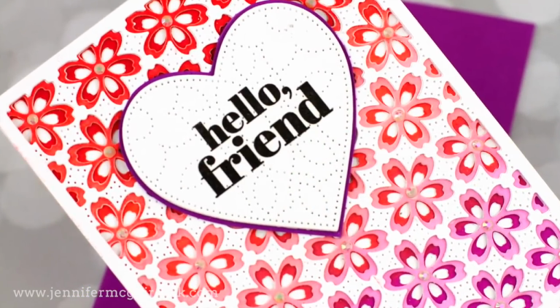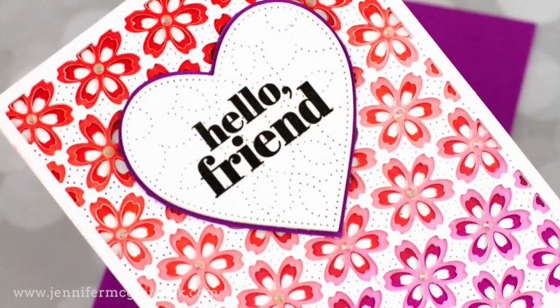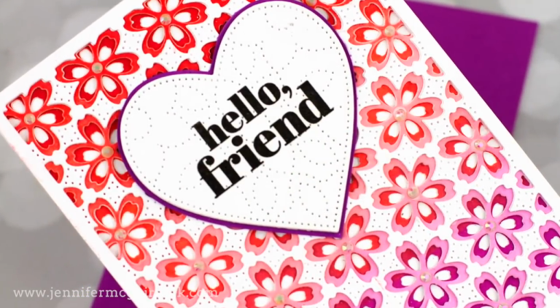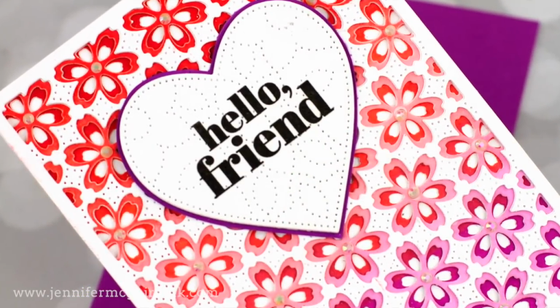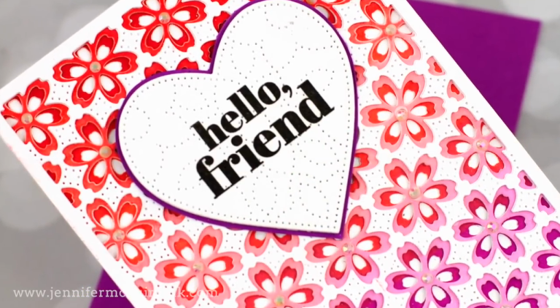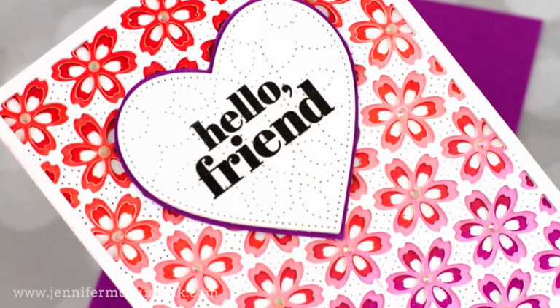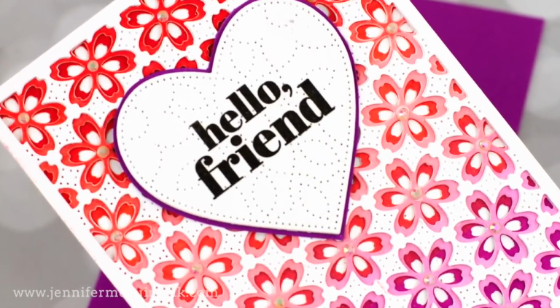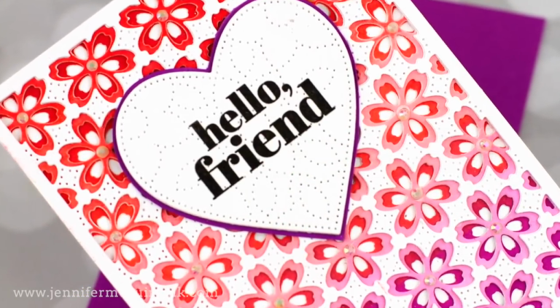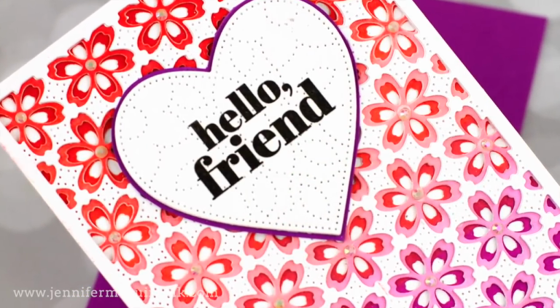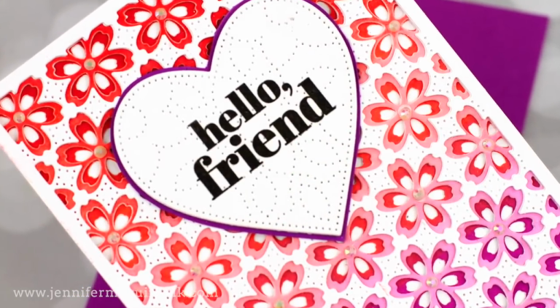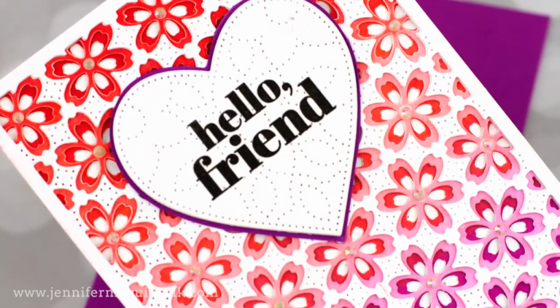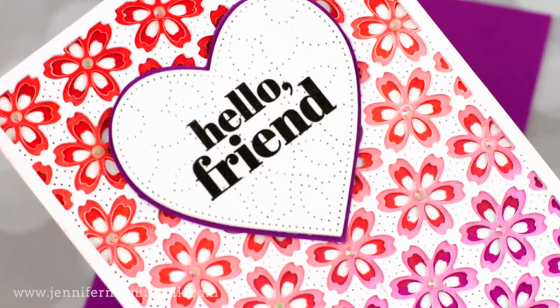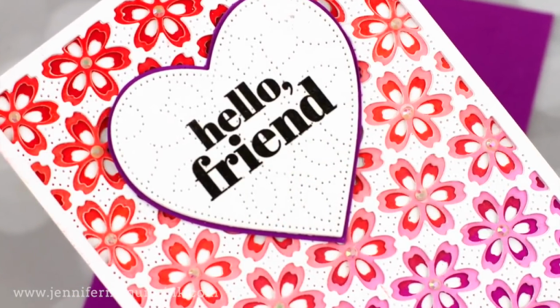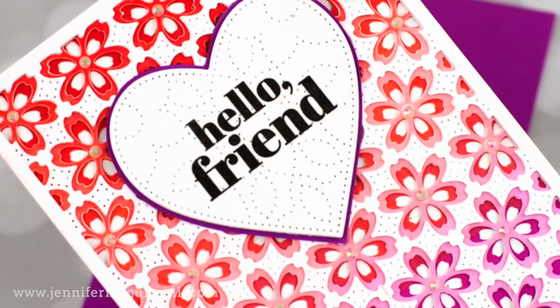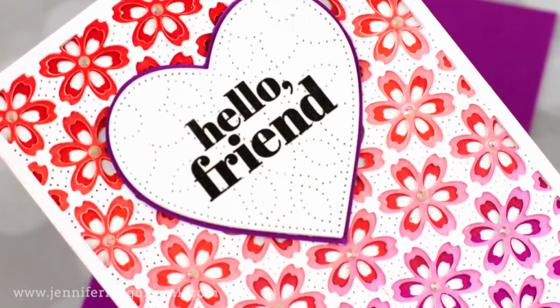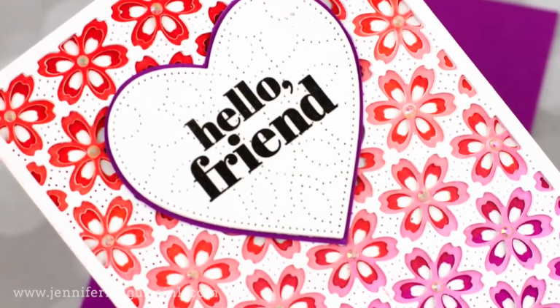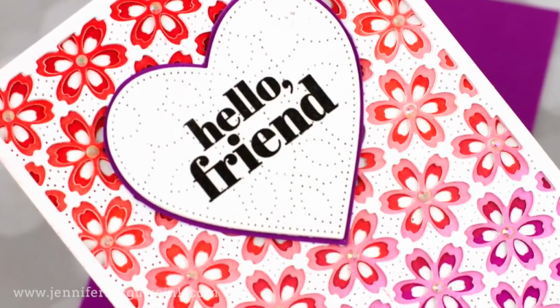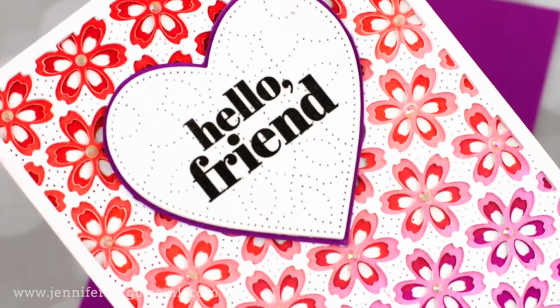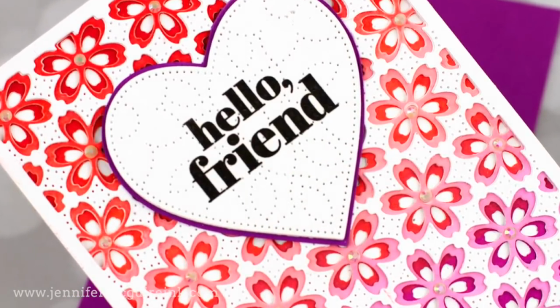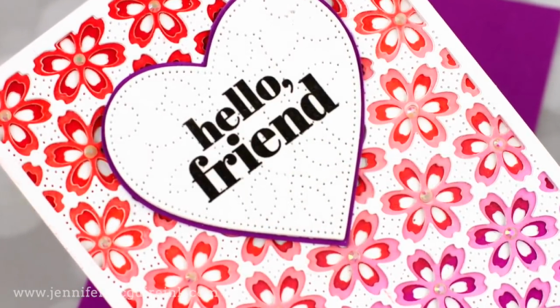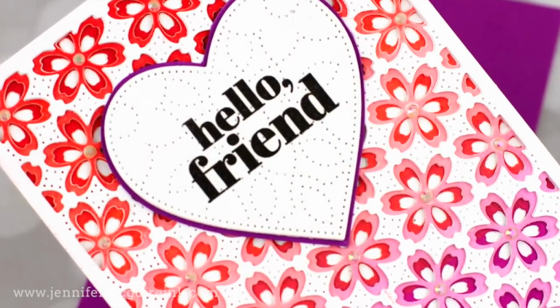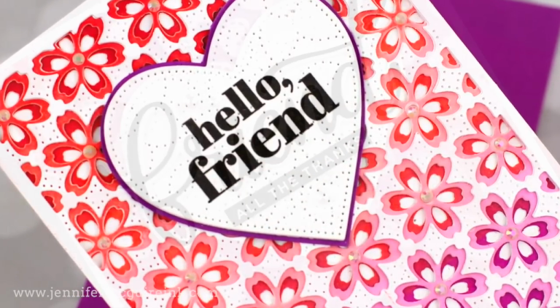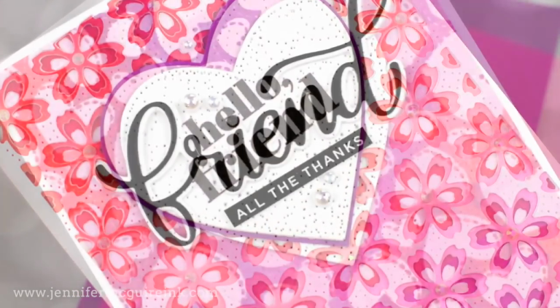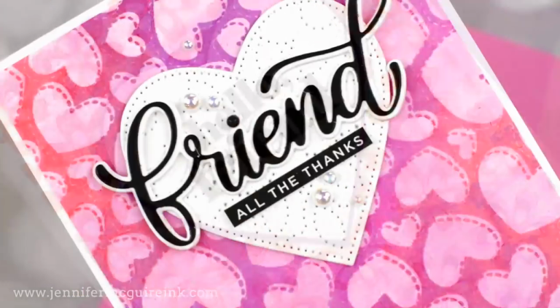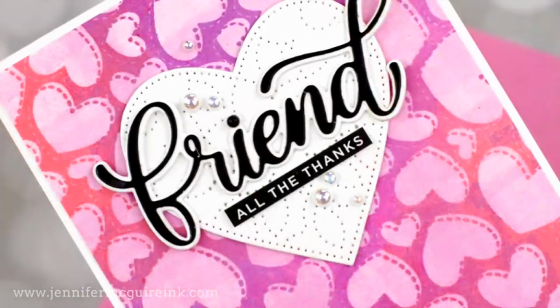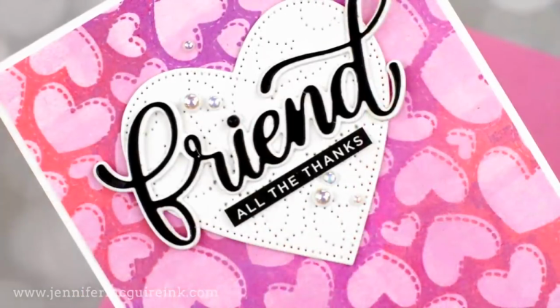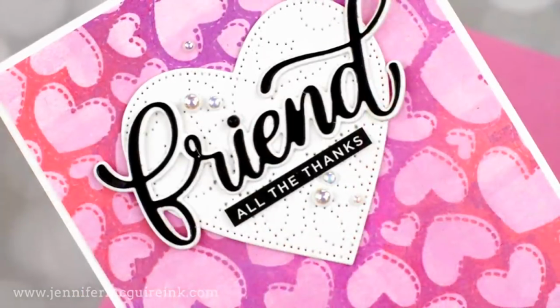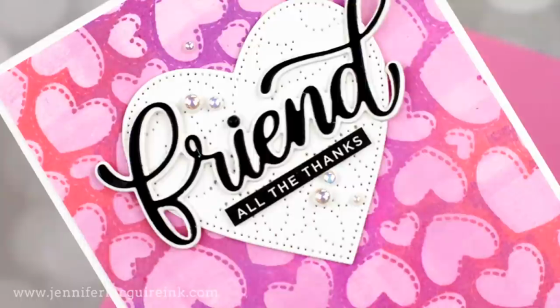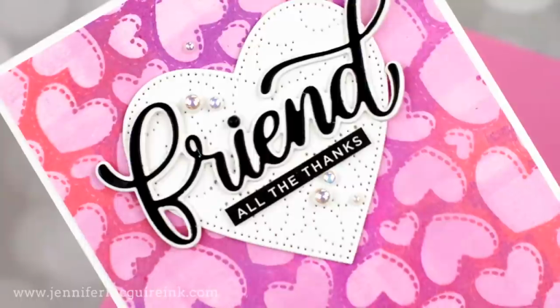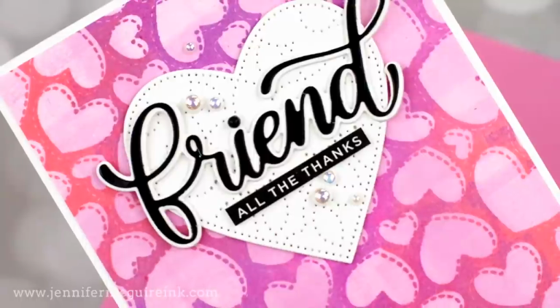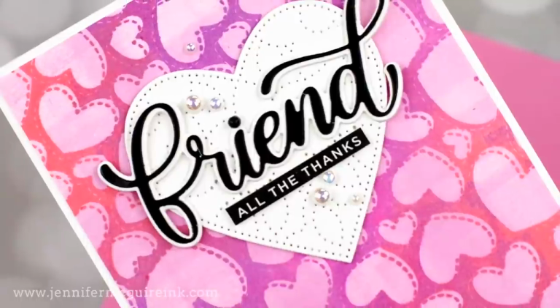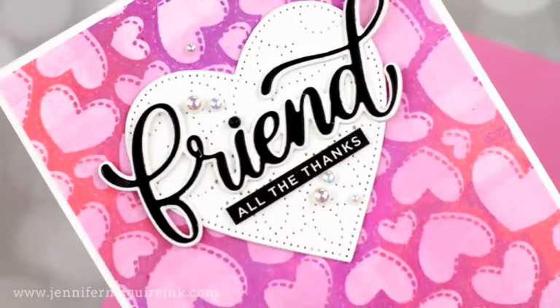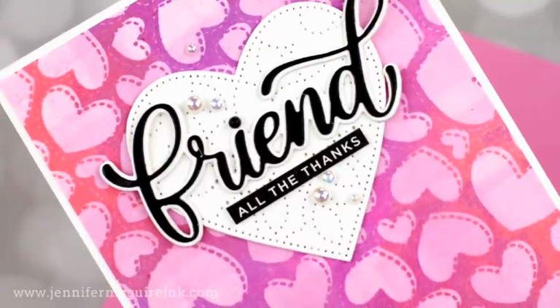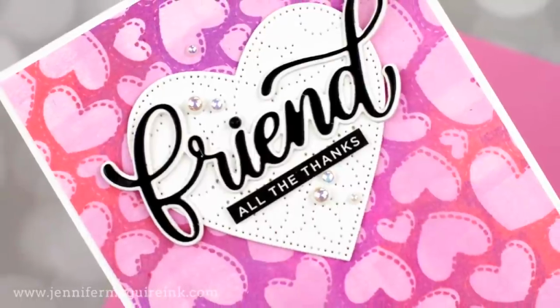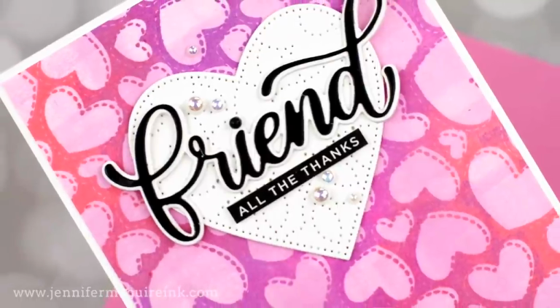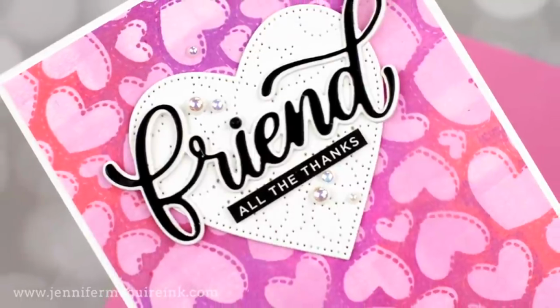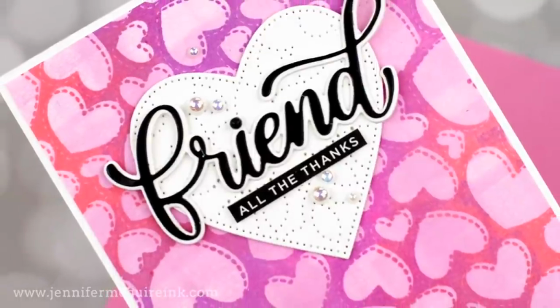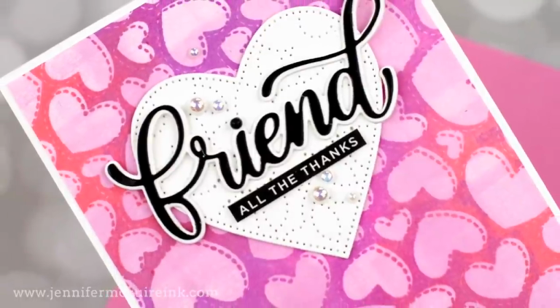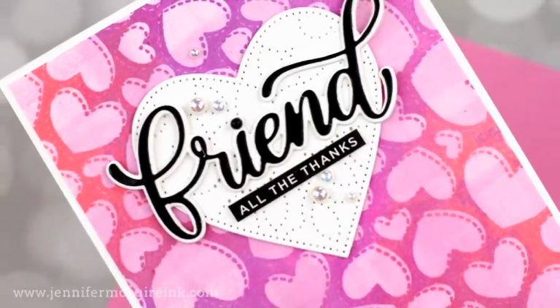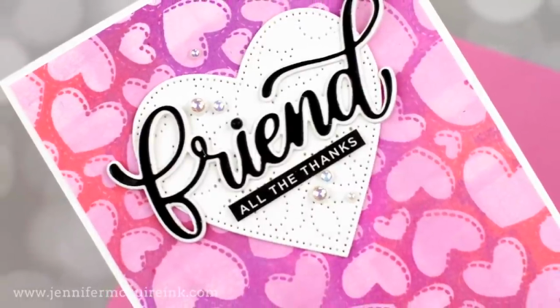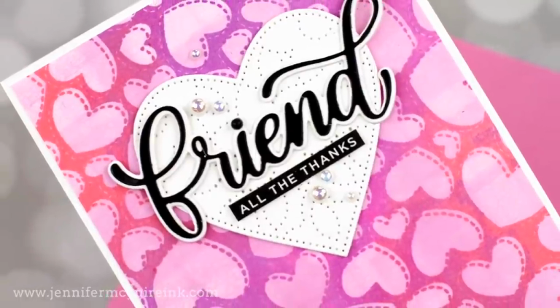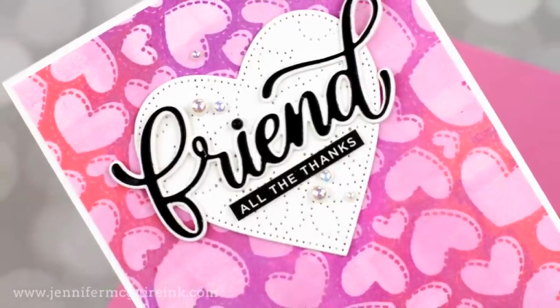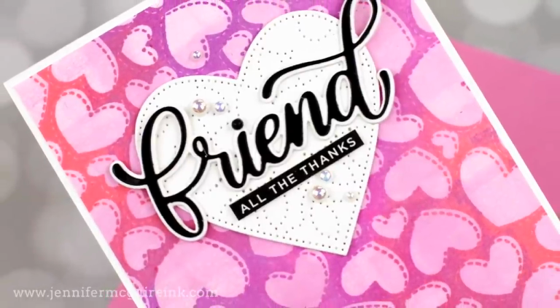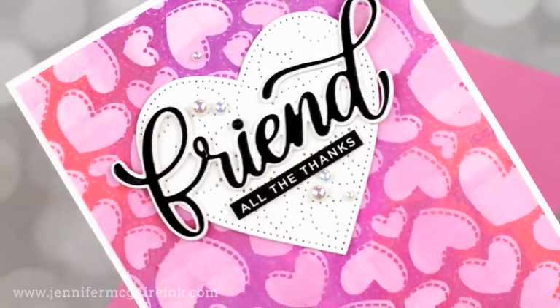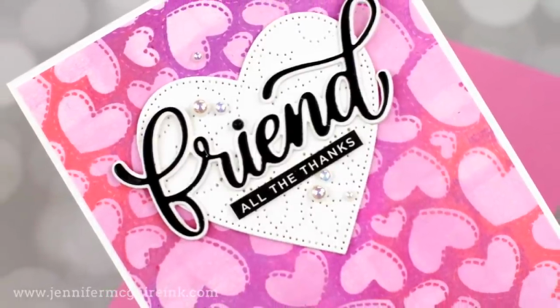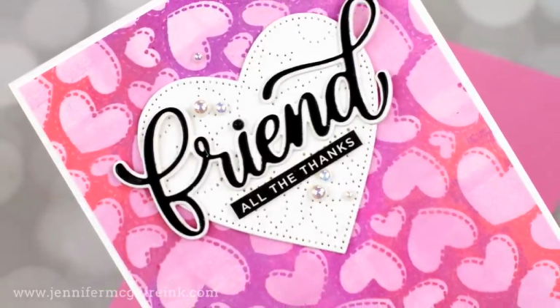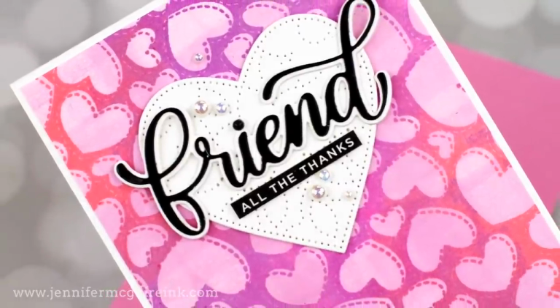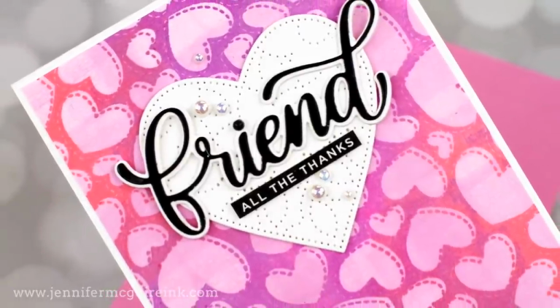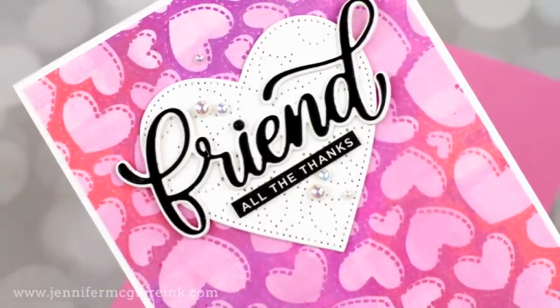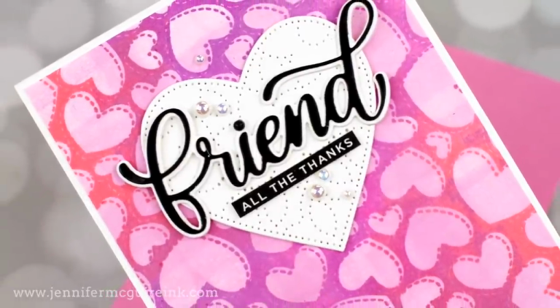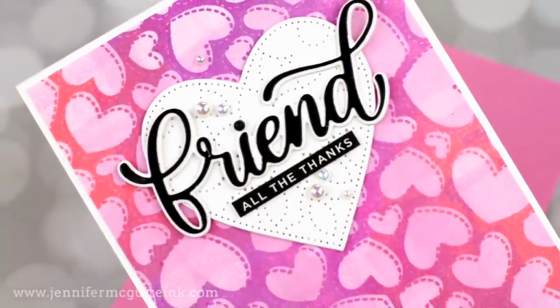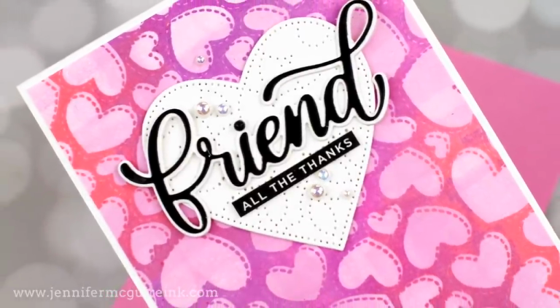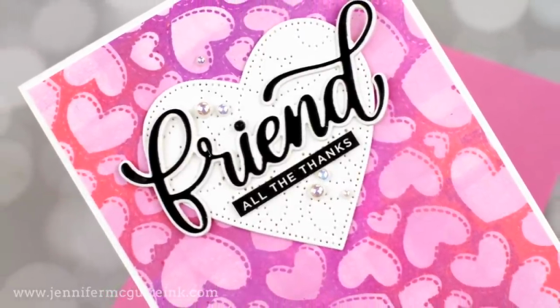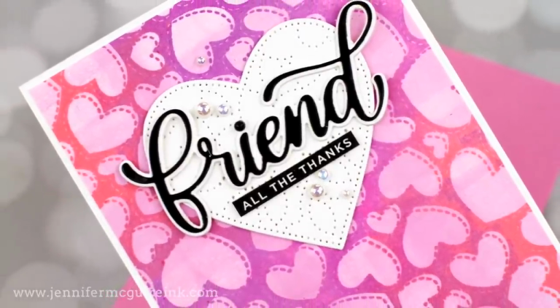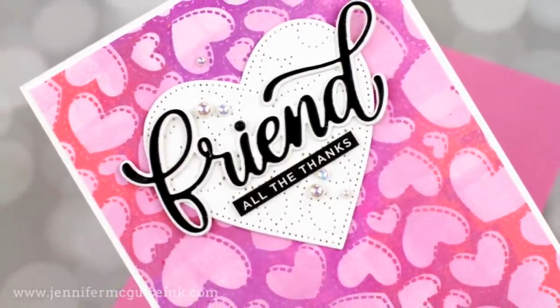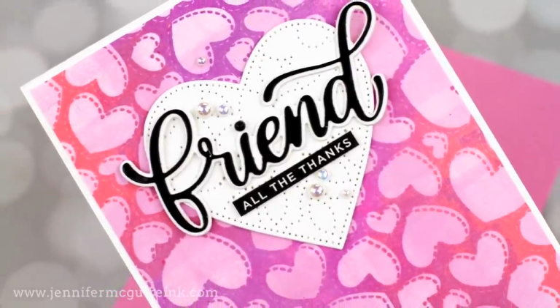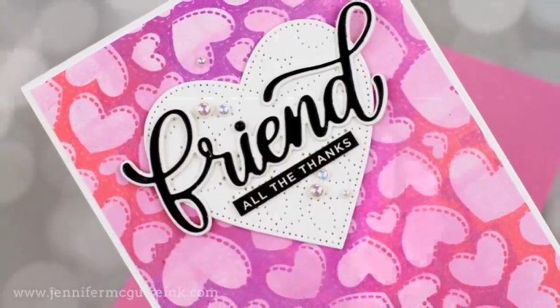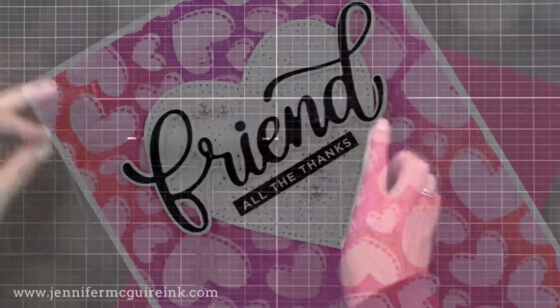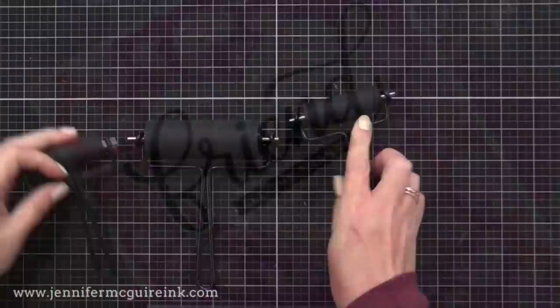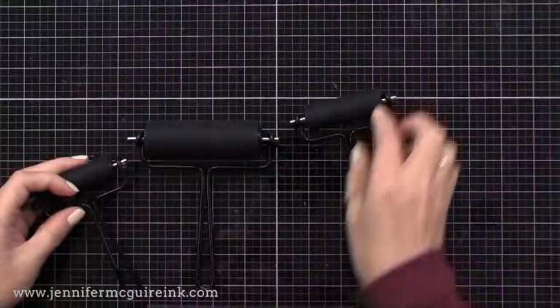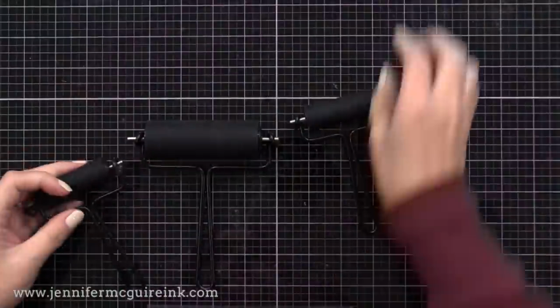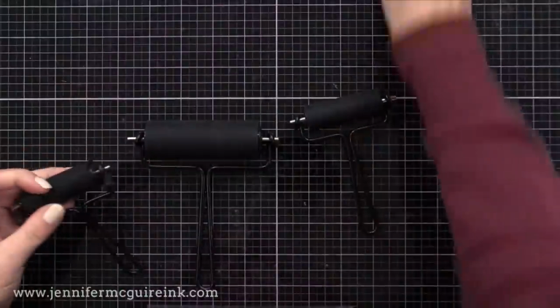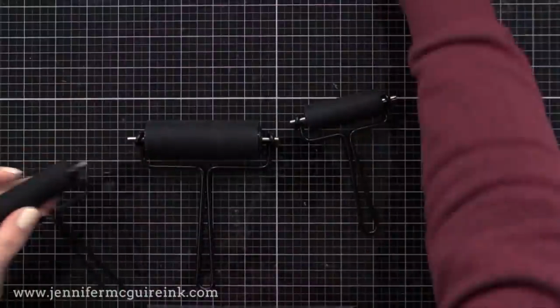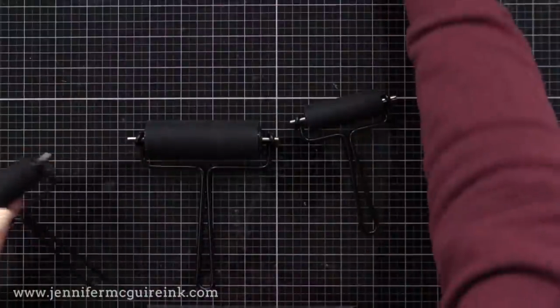Today is about using the brayer with die cuts and stamps. Tomorrow, it's about using it with embossing folders and stencils.